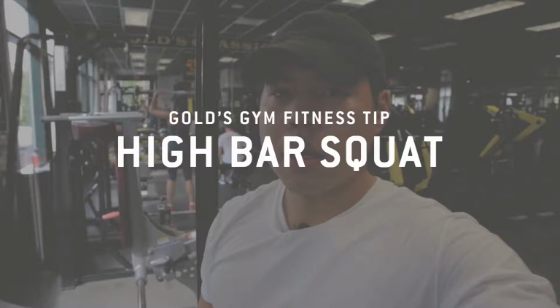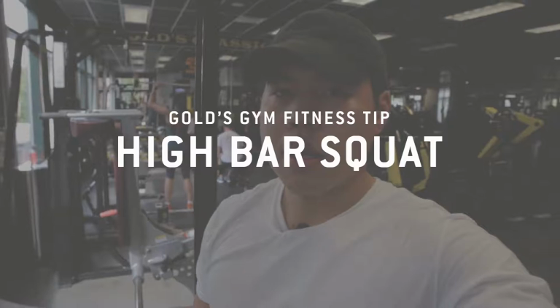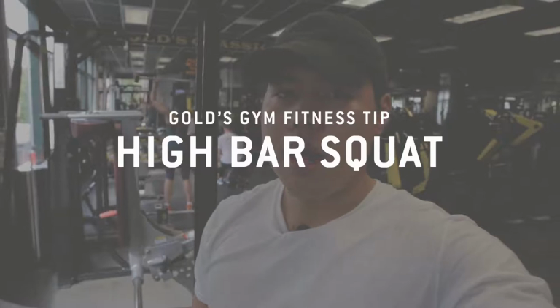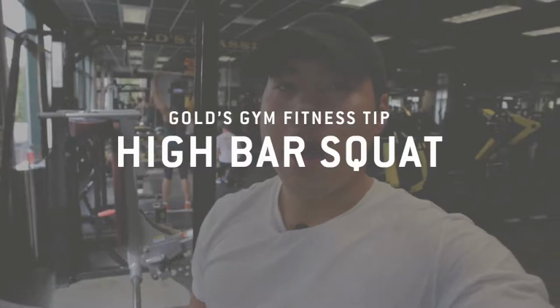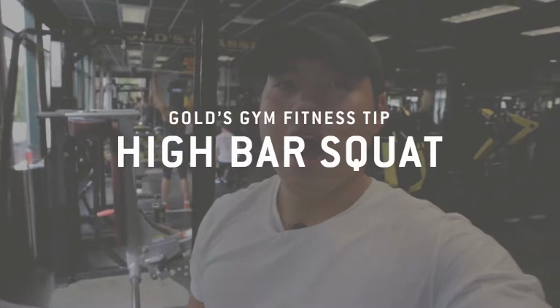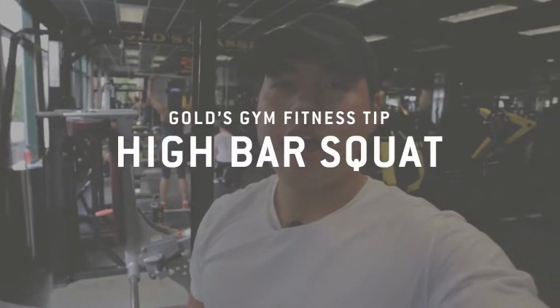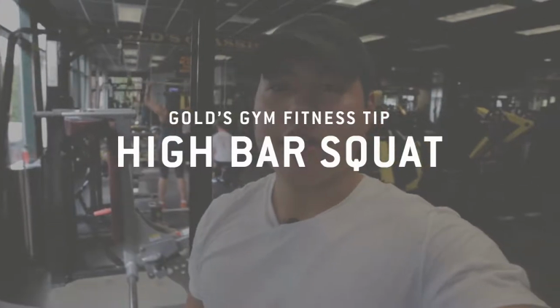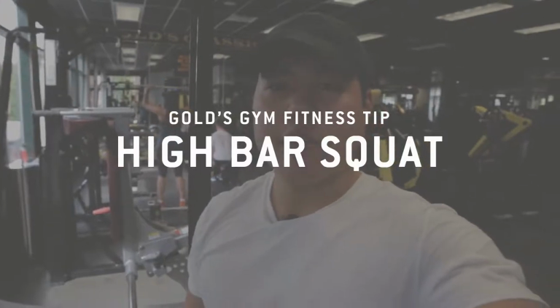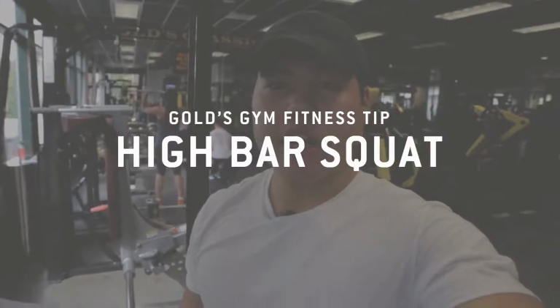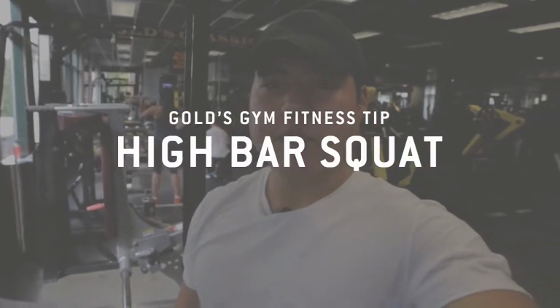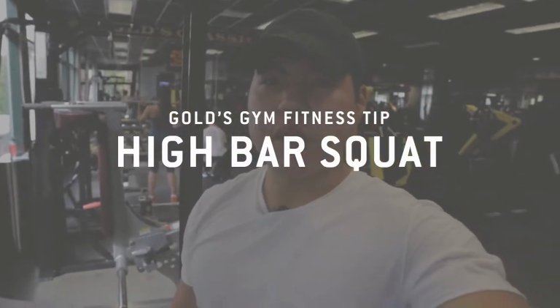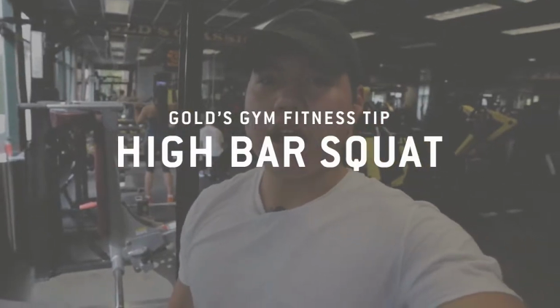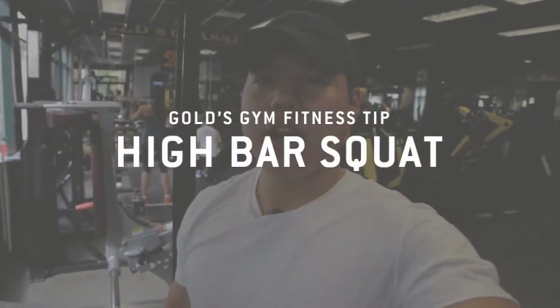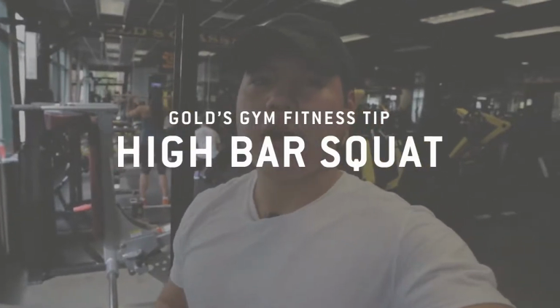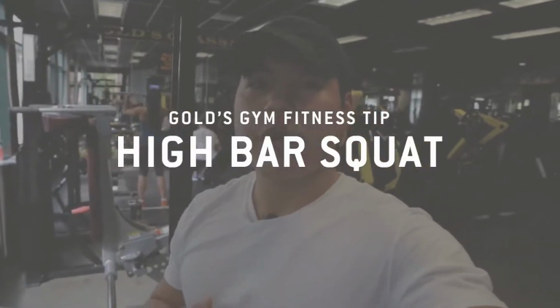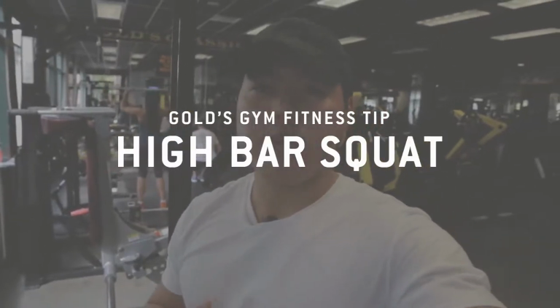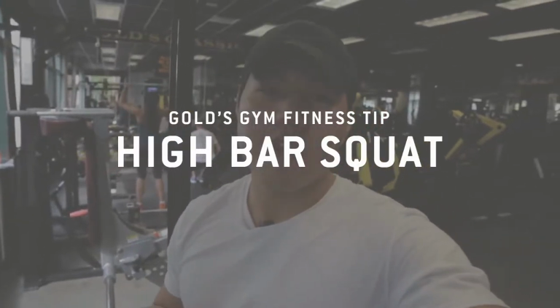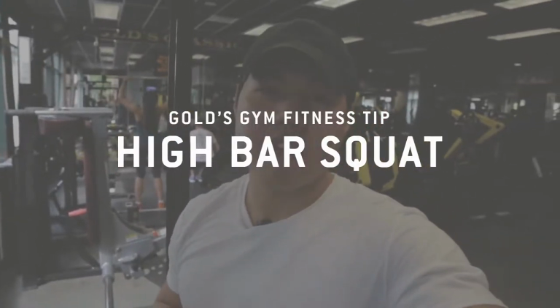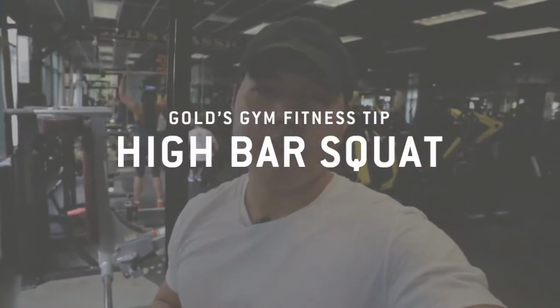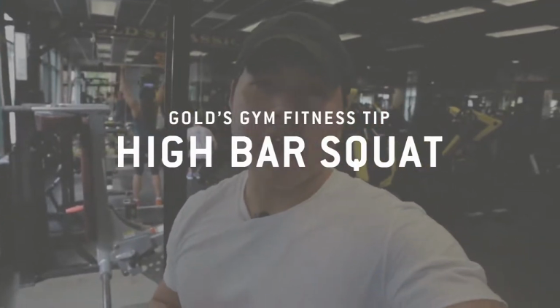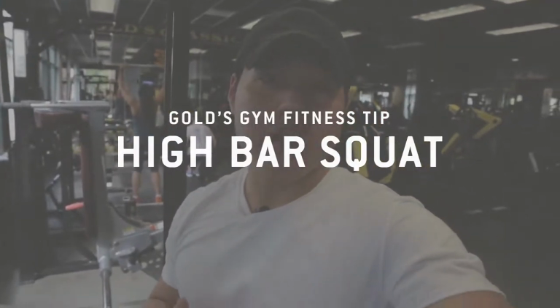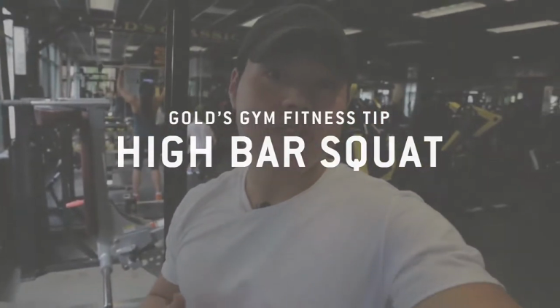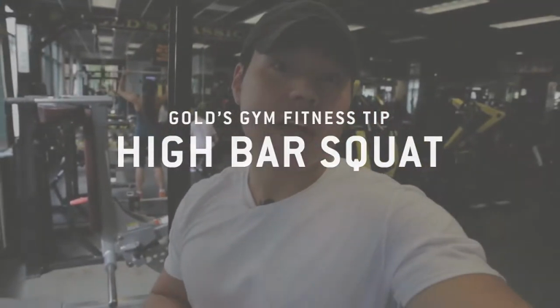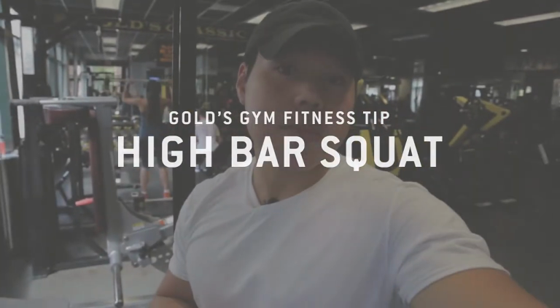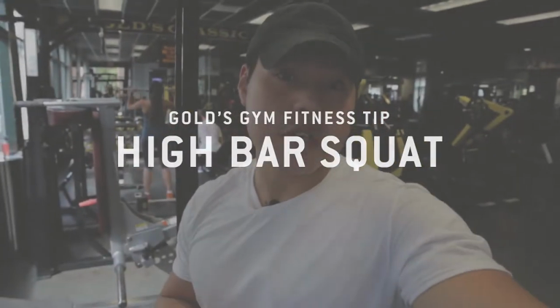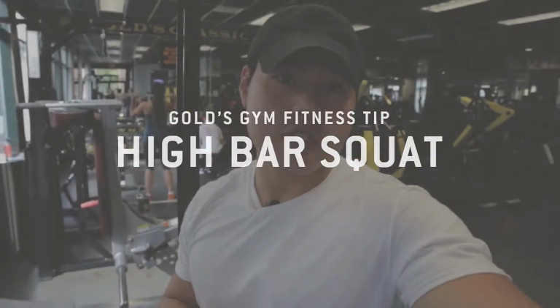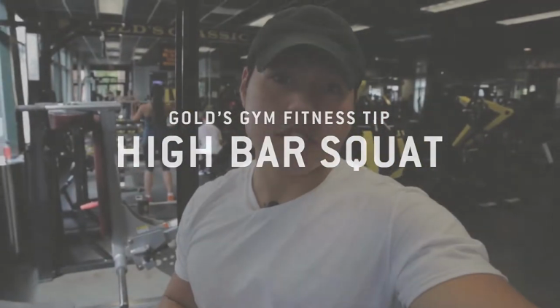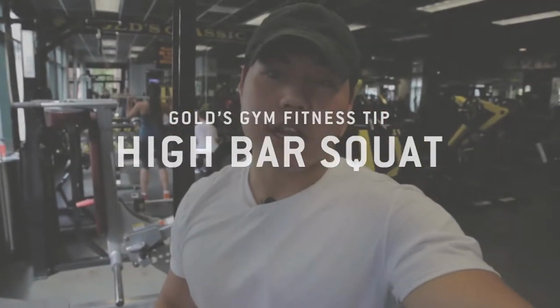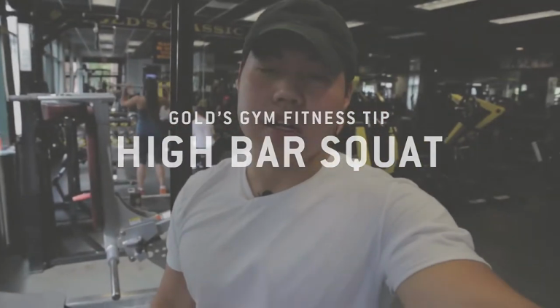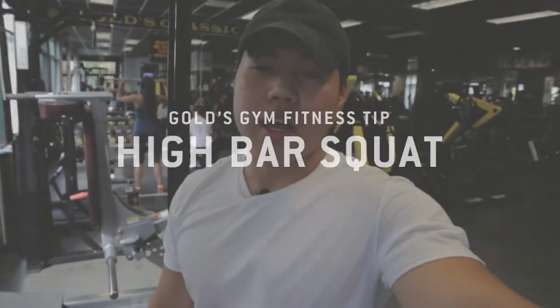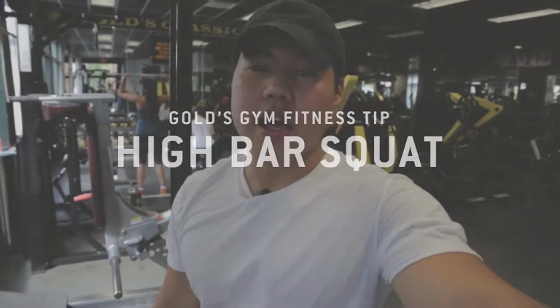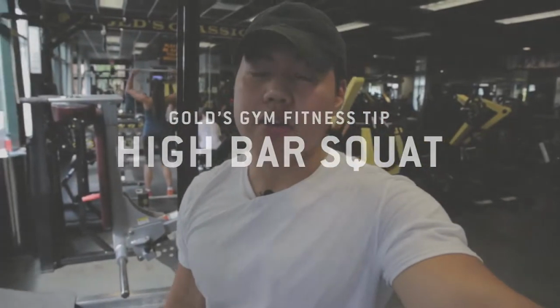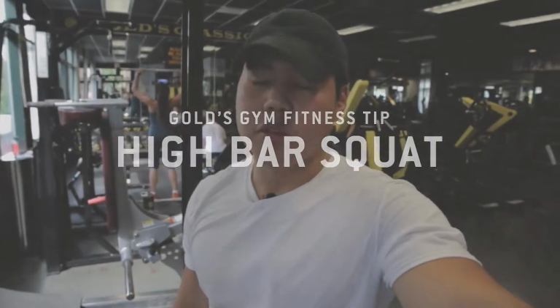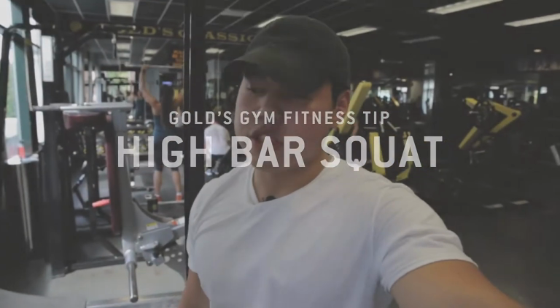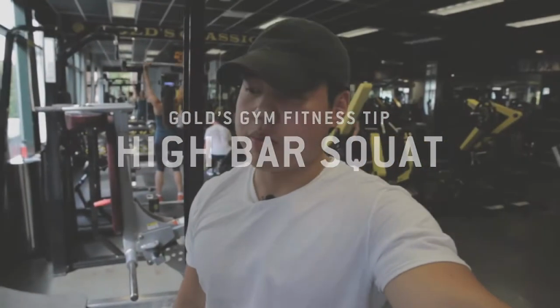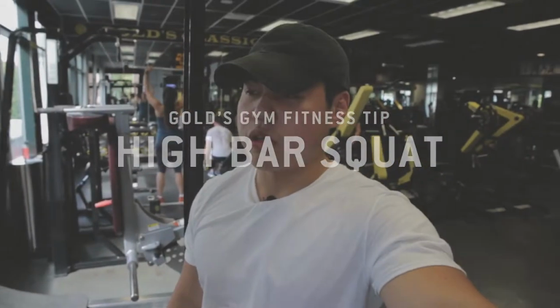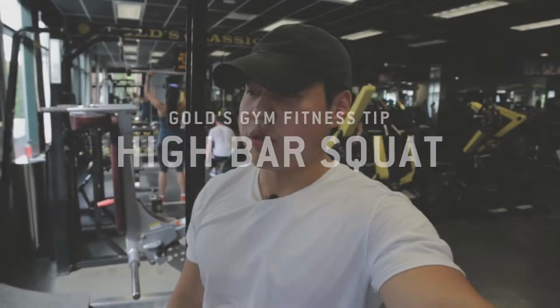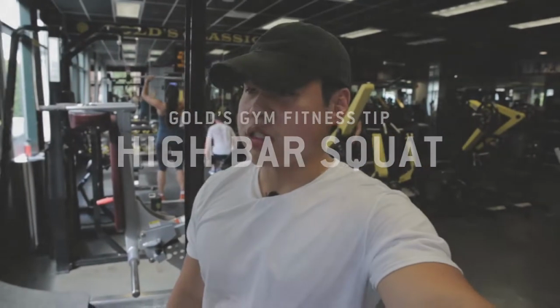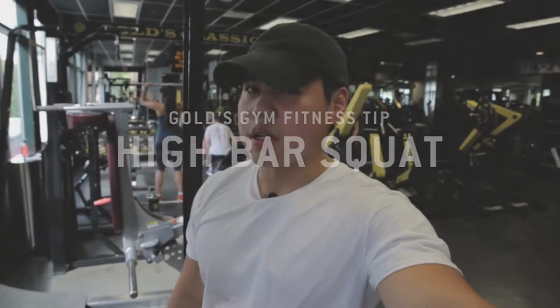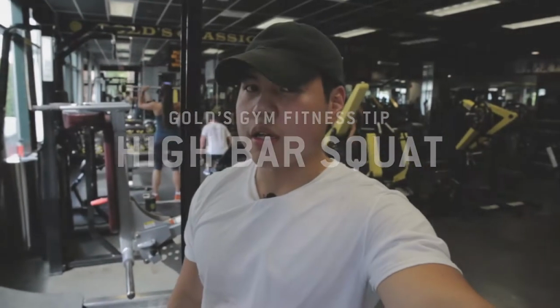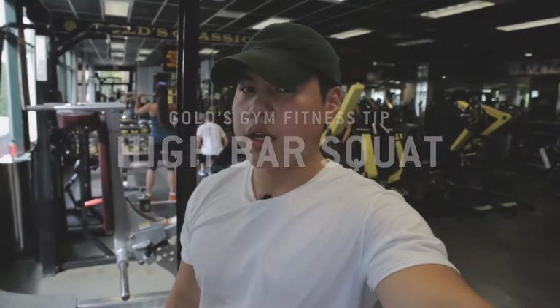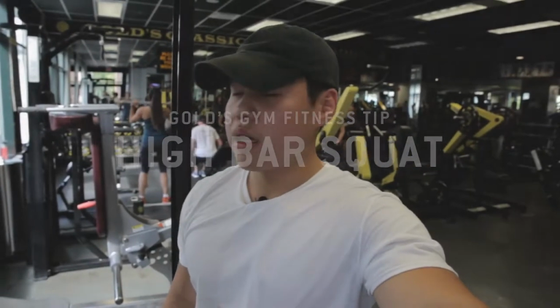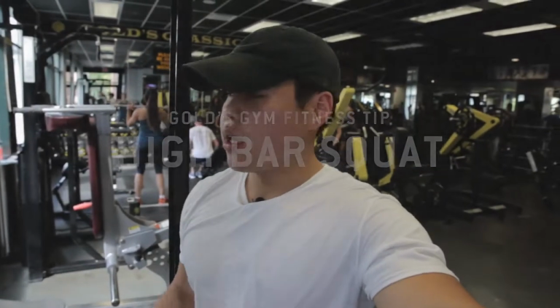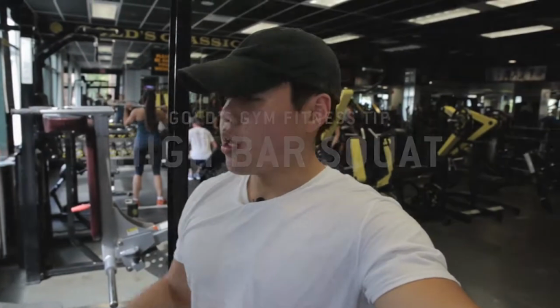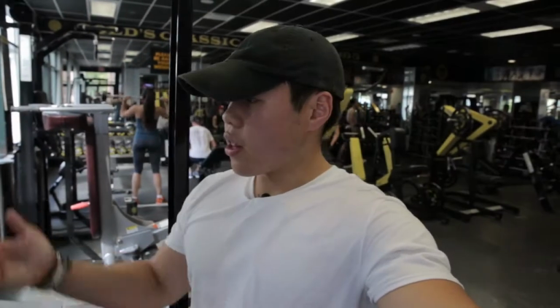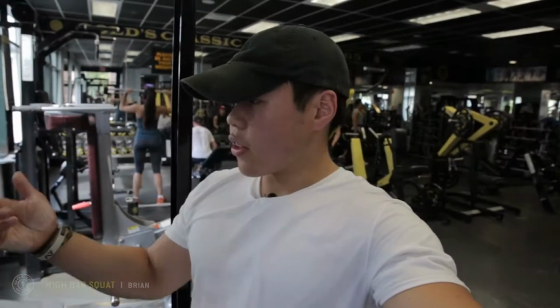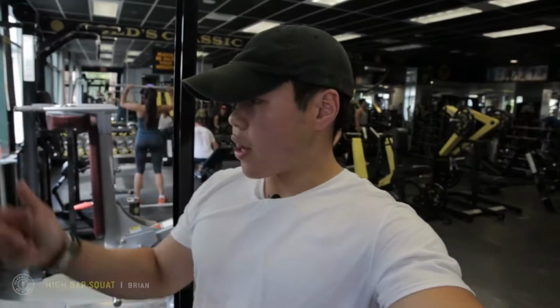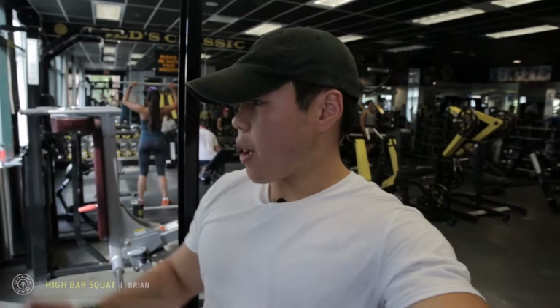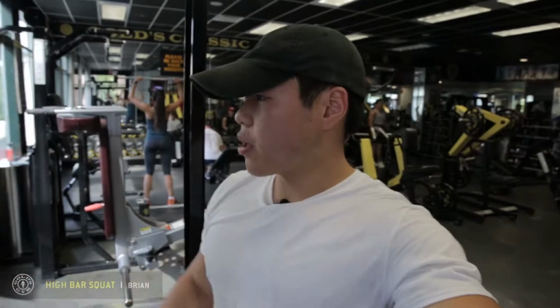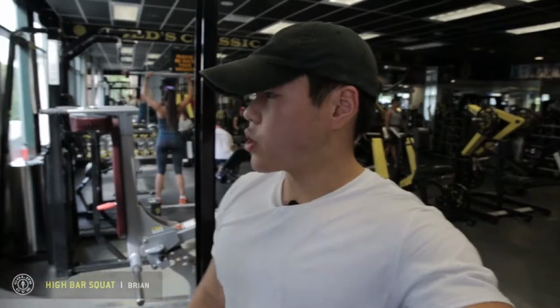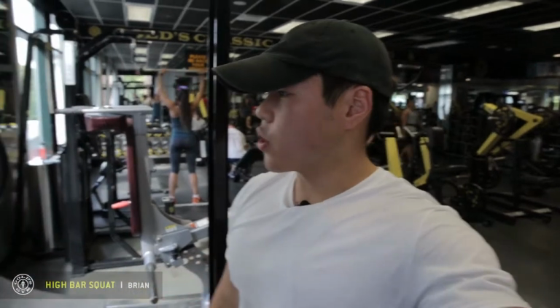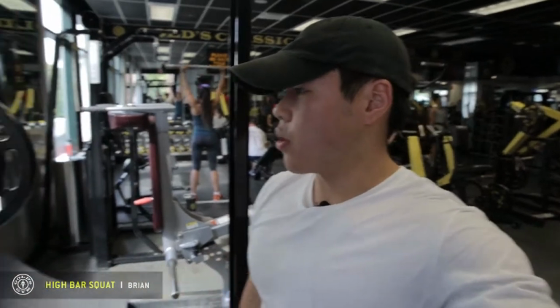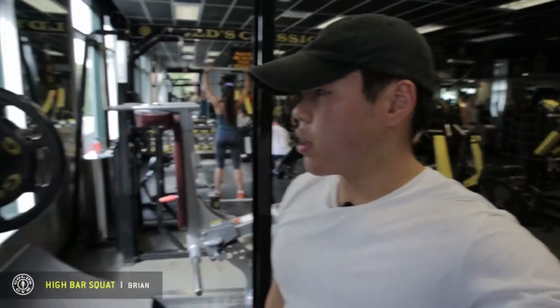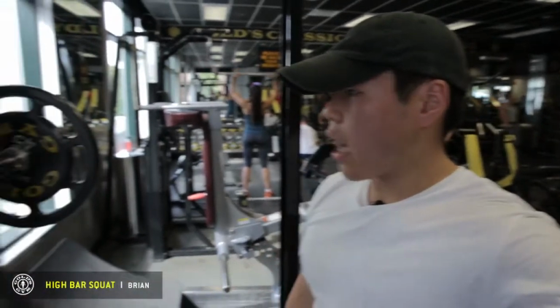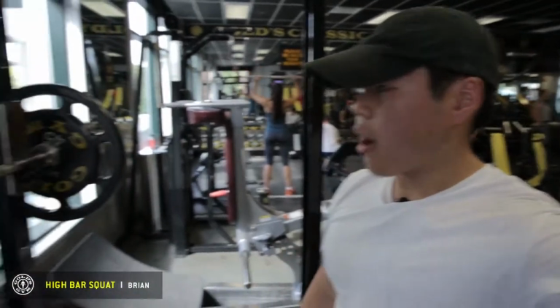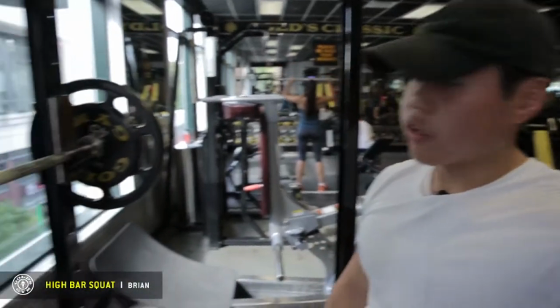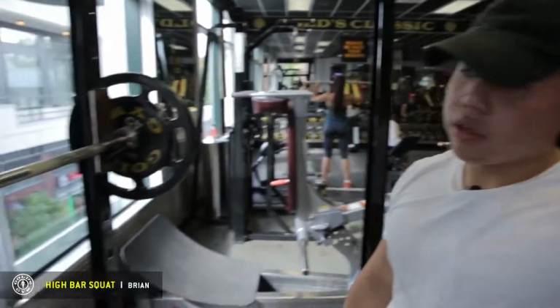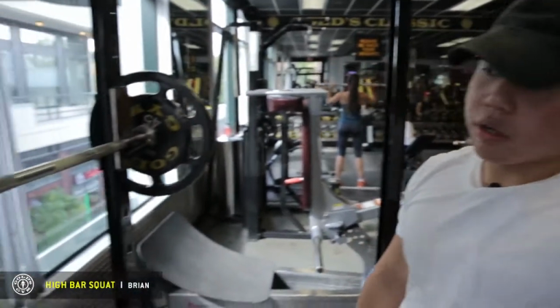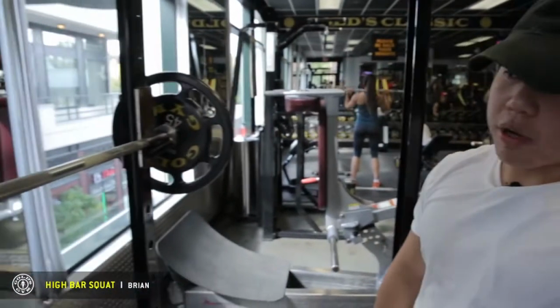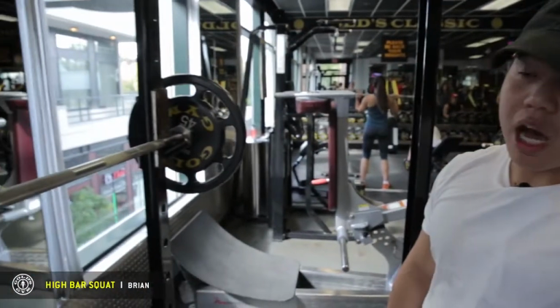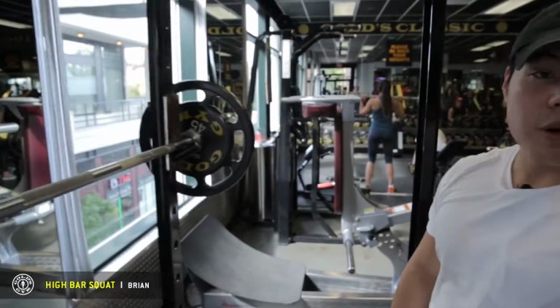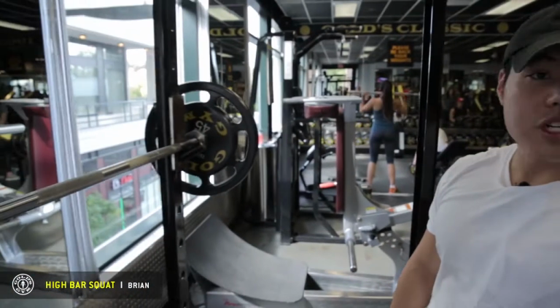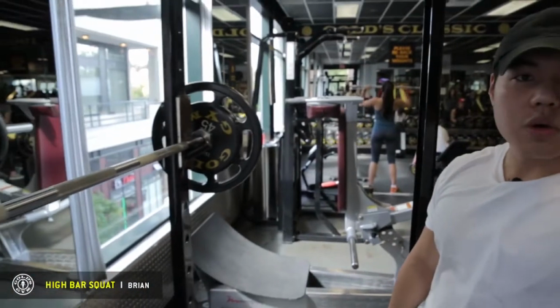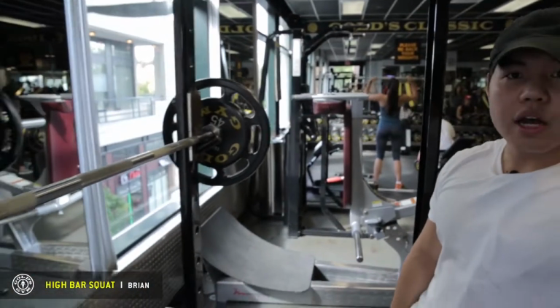Hi, my name is Ryan. I'm a competitive powerlifter and a personal trainer at Gold's Gym UBC. Today I'm going to show you how to high bar squat.